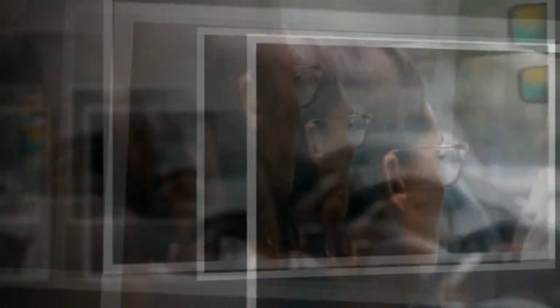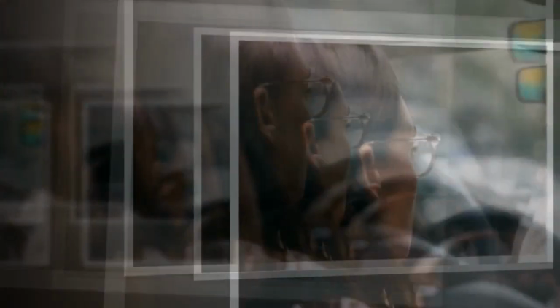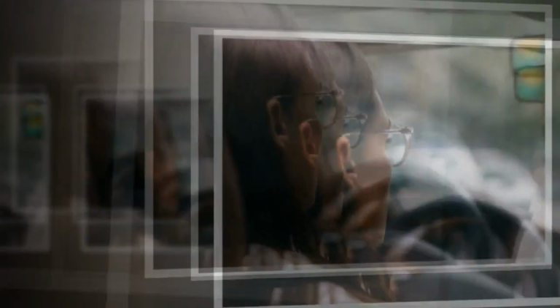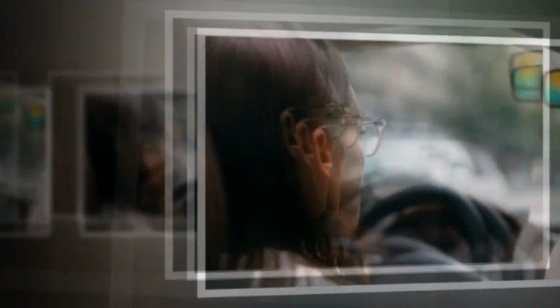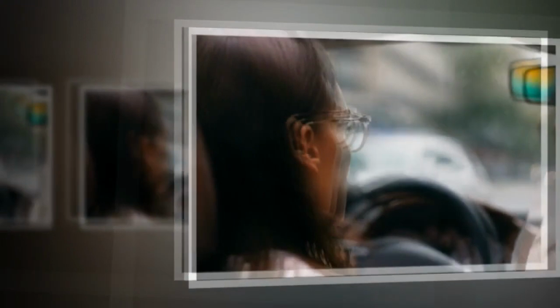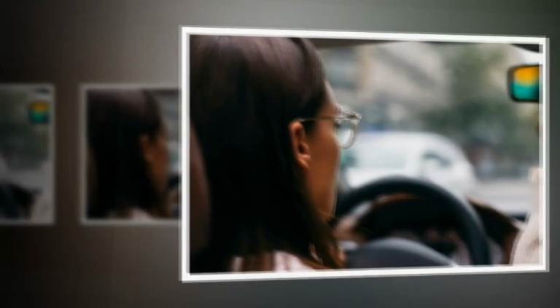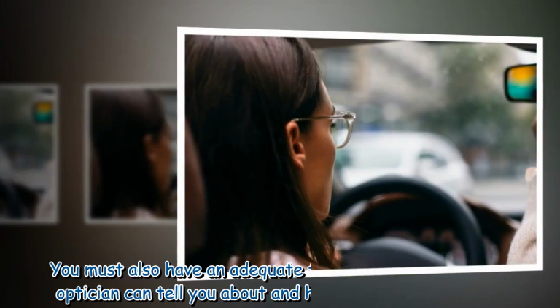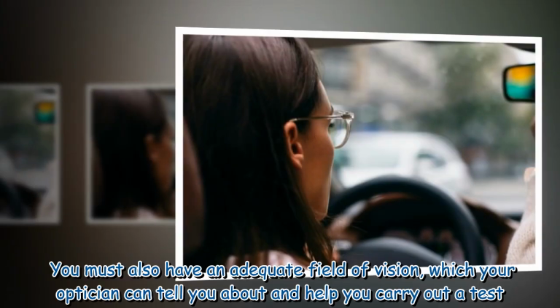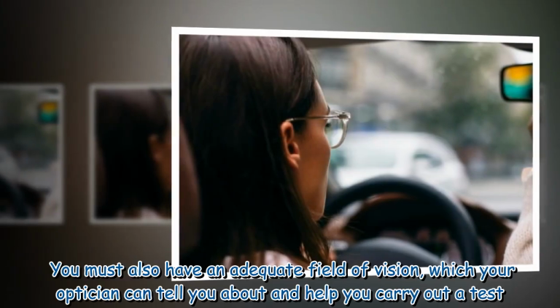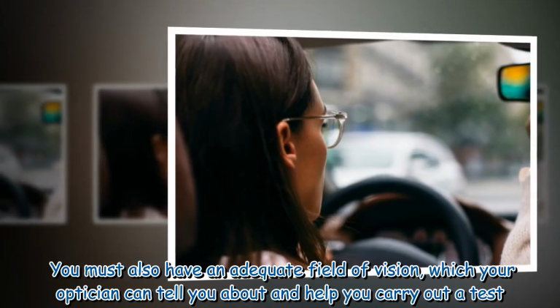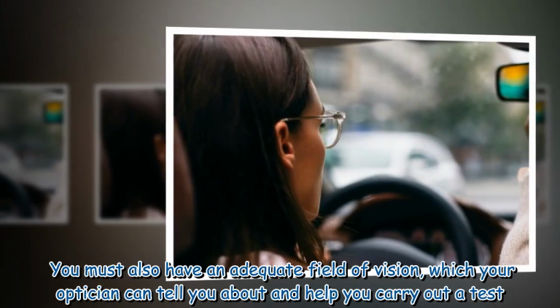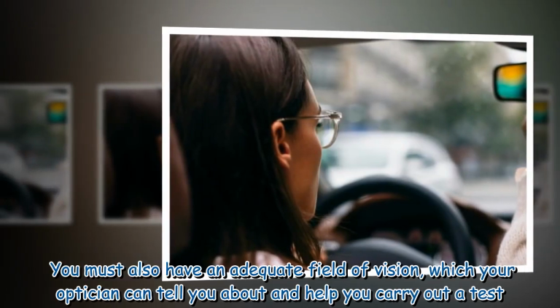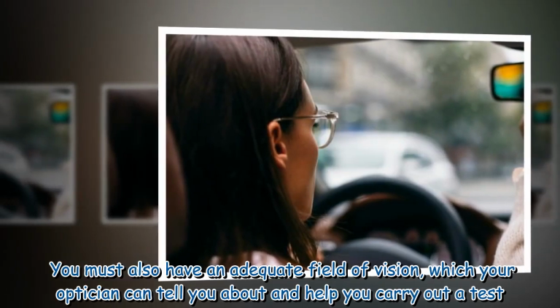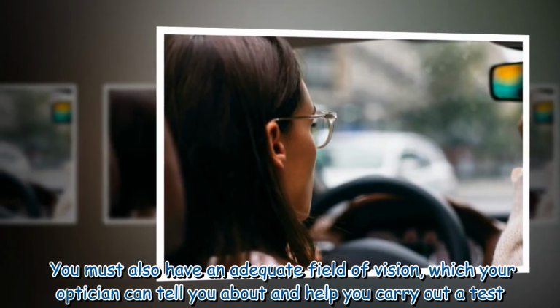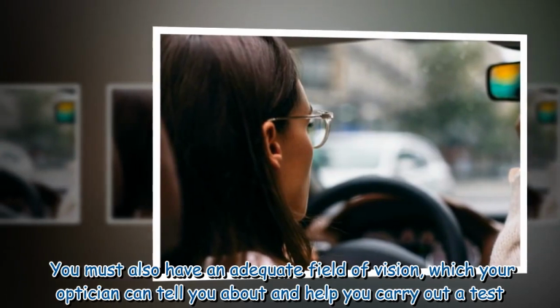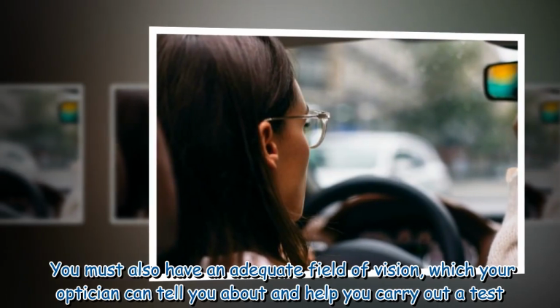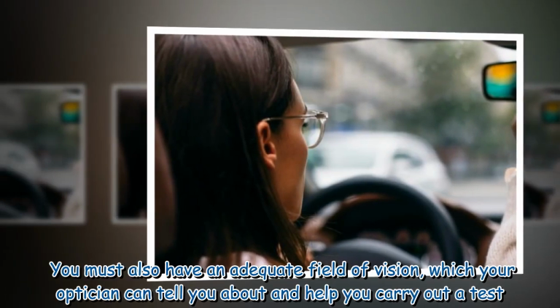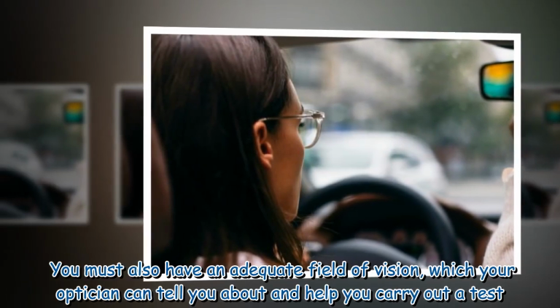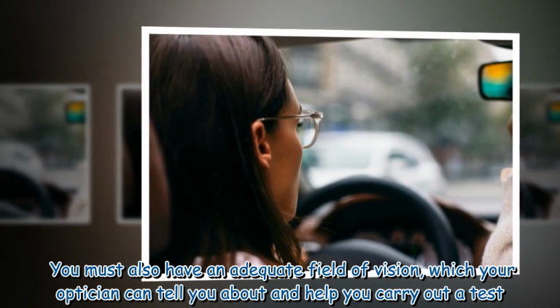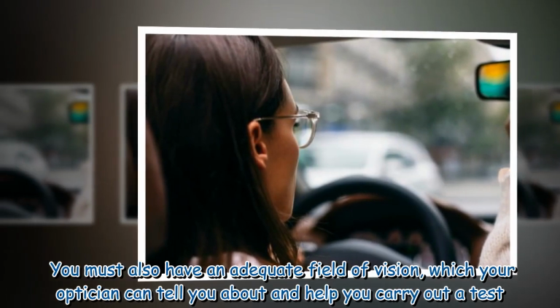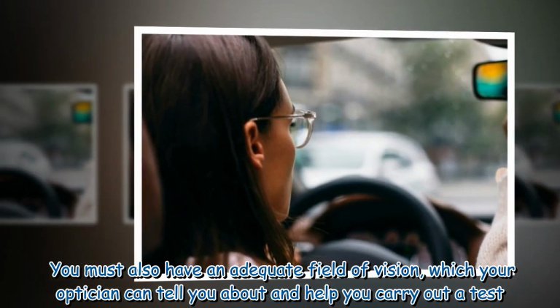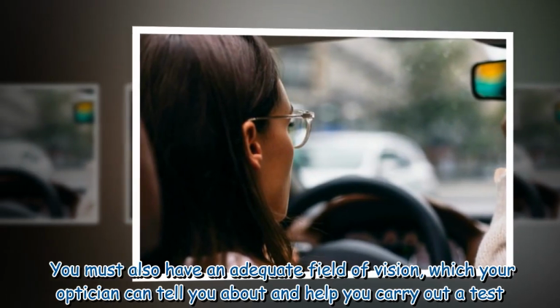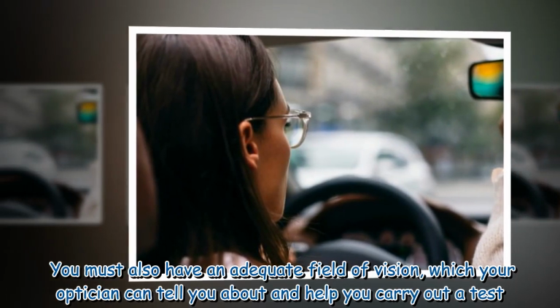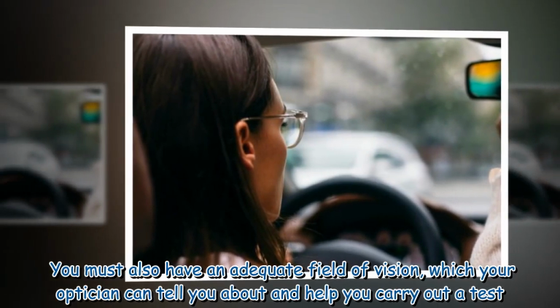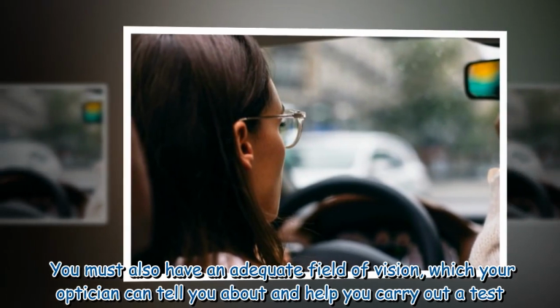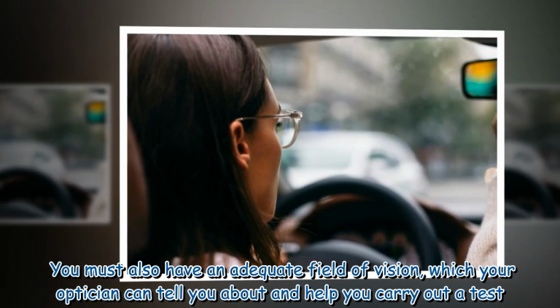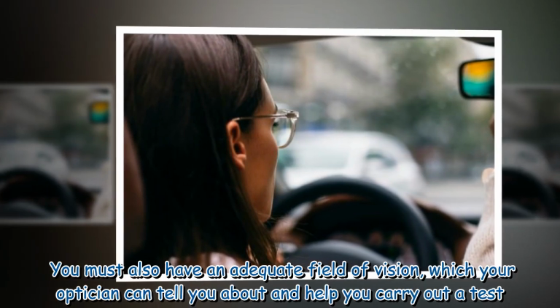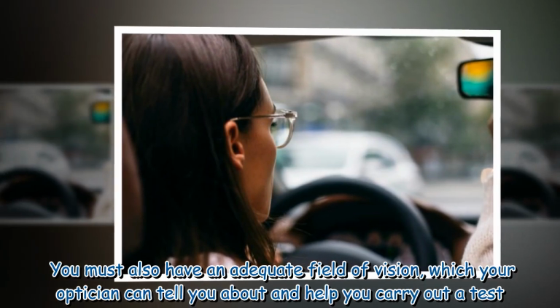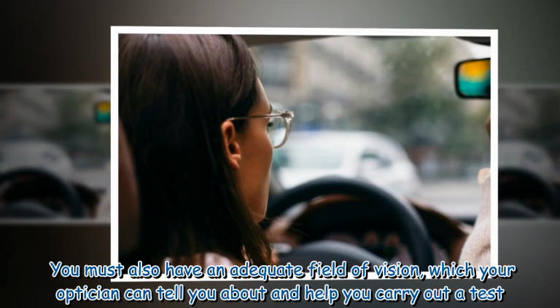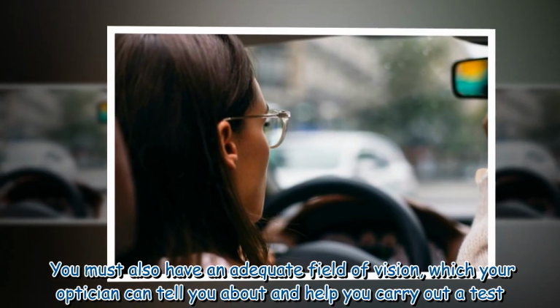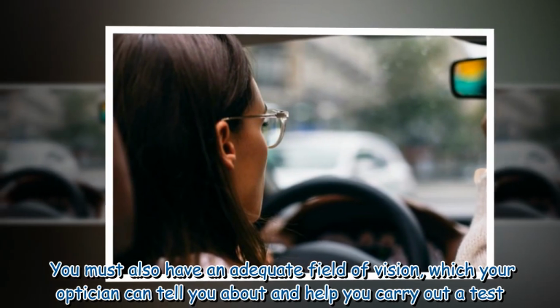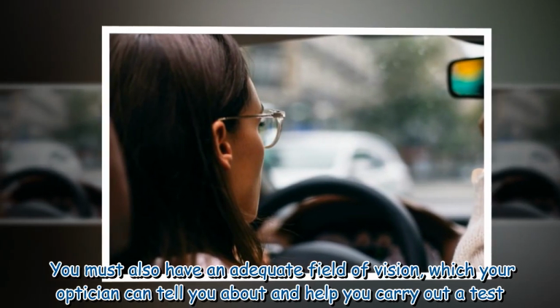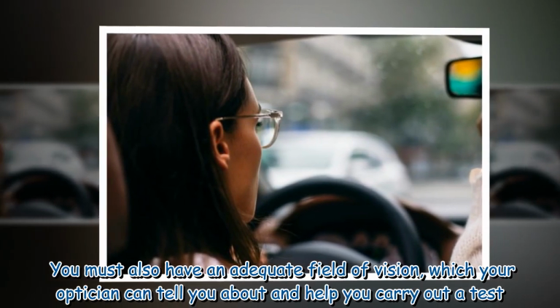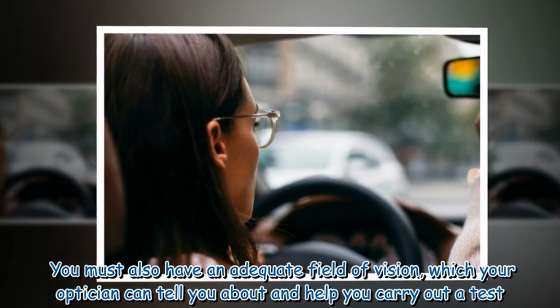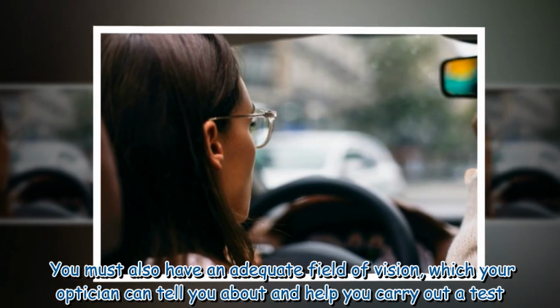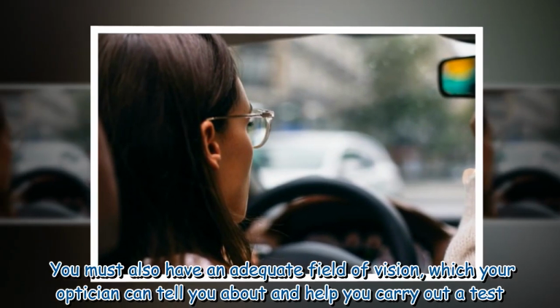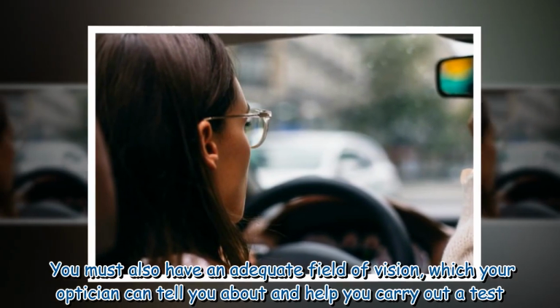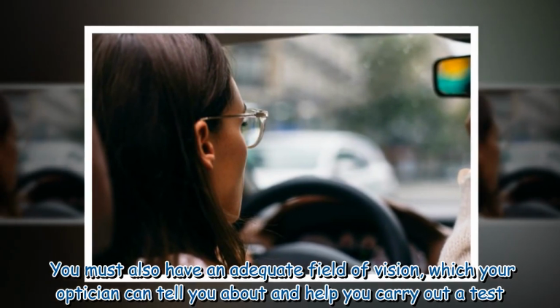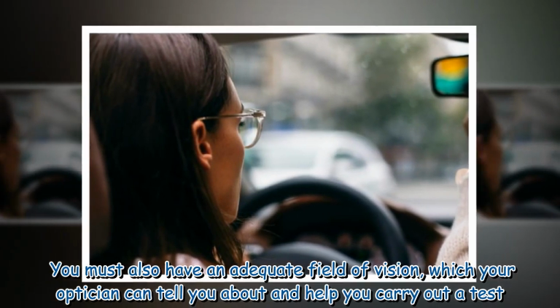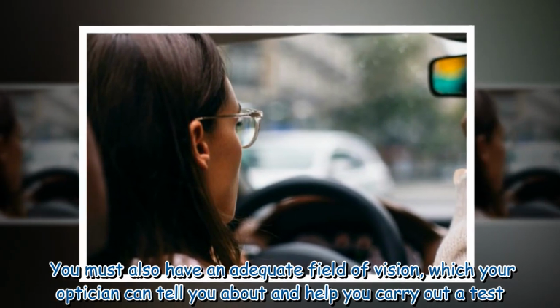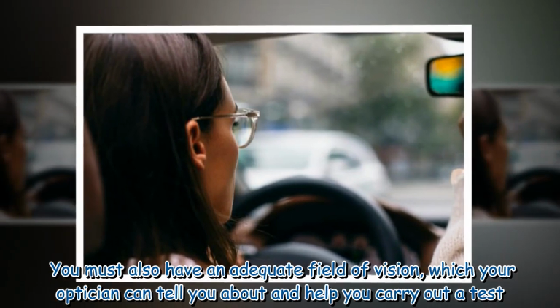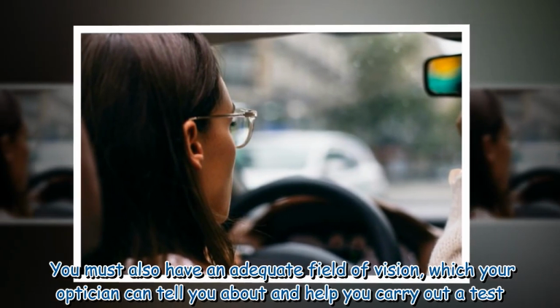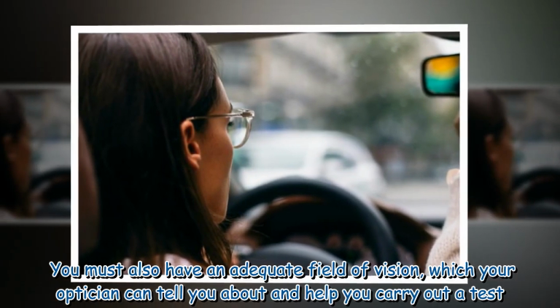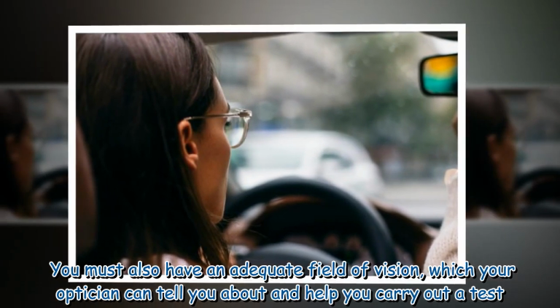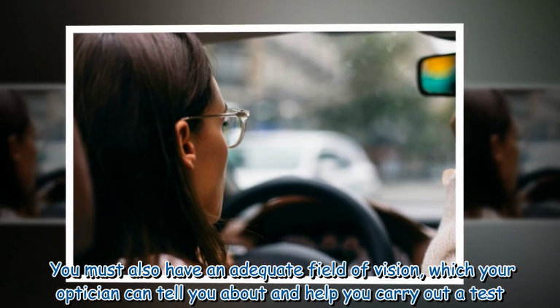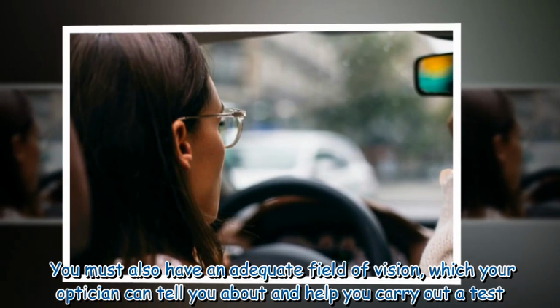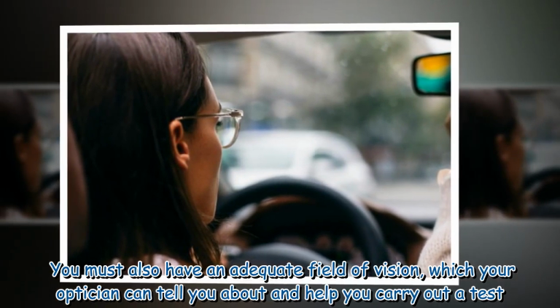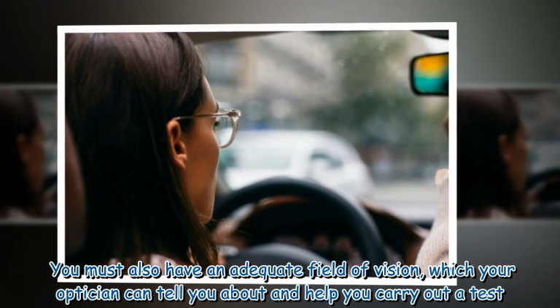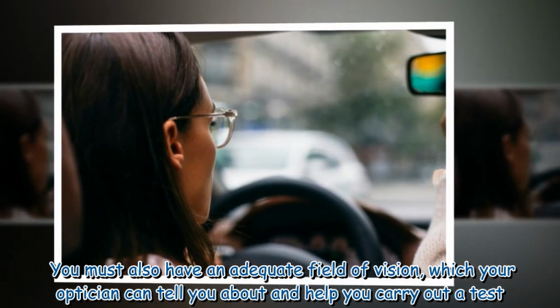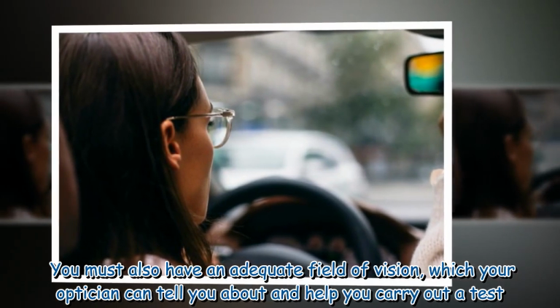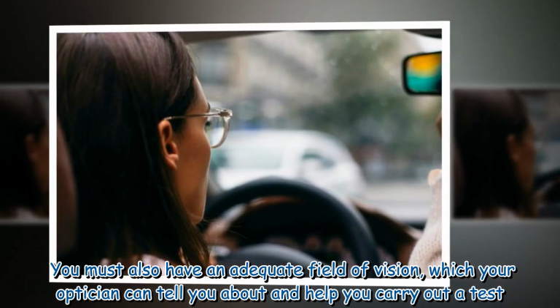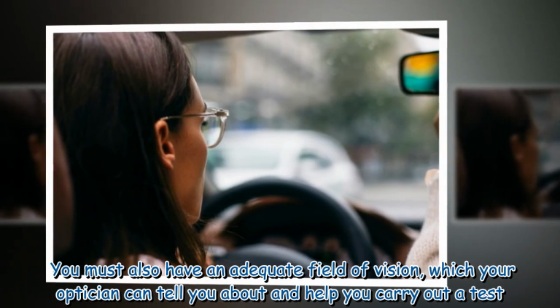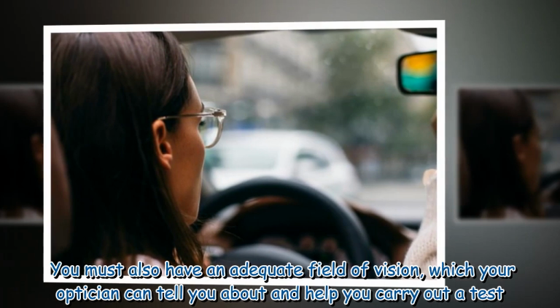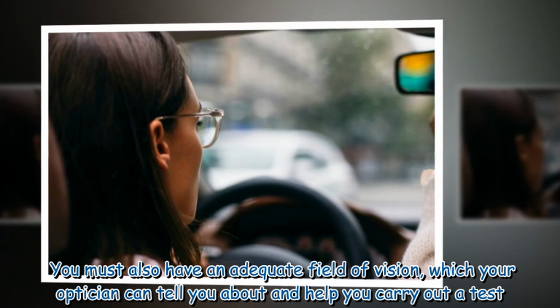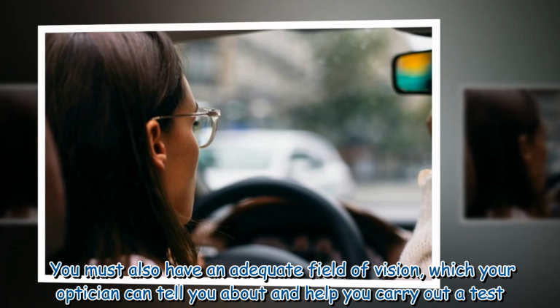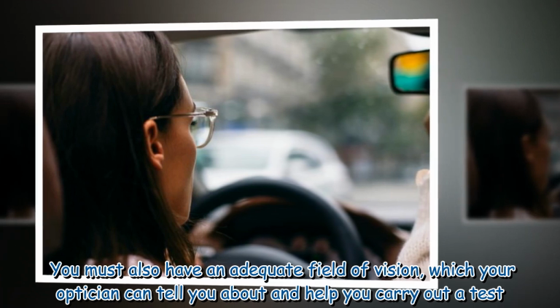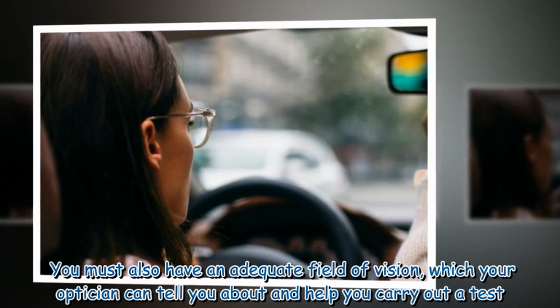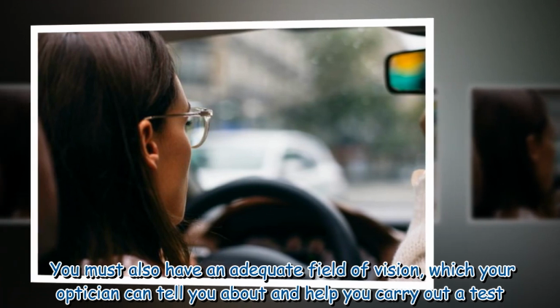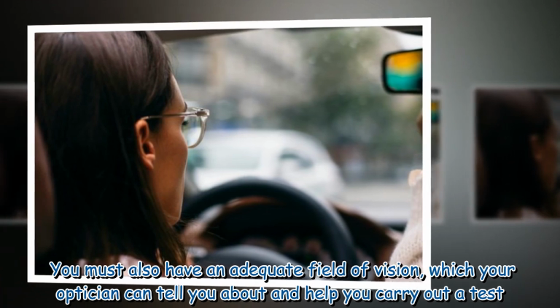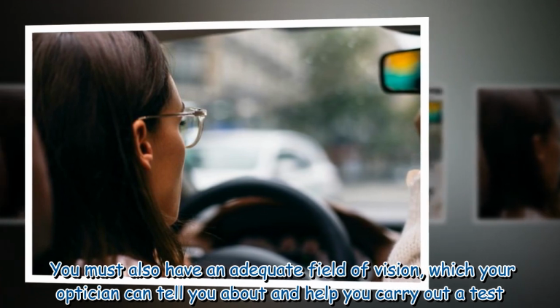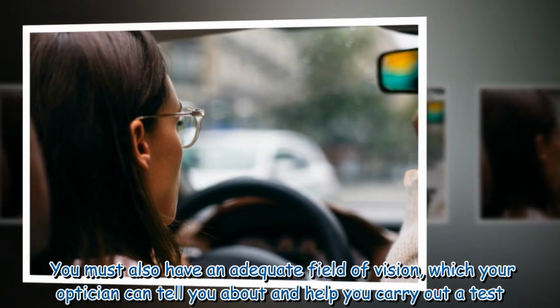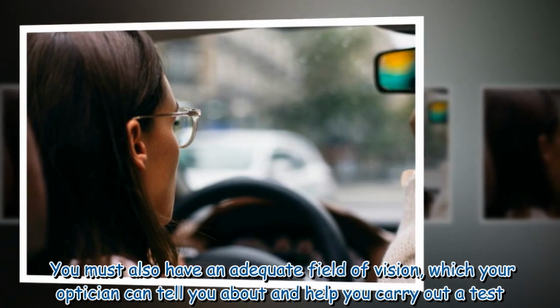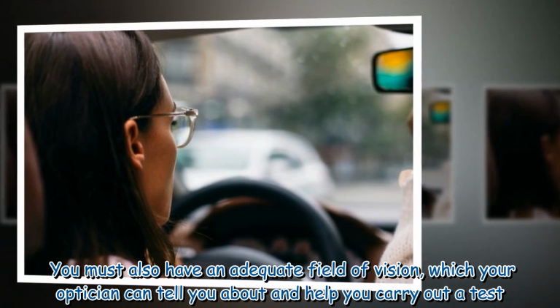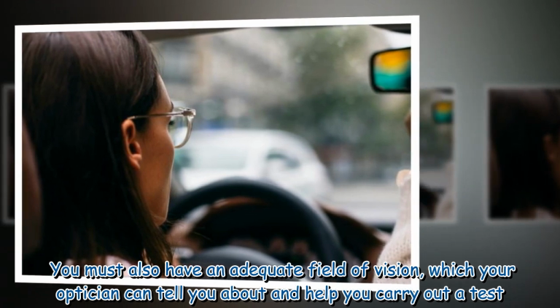You must also have an adequate field of vision, which your optician can tell you about and help you carry out a test.